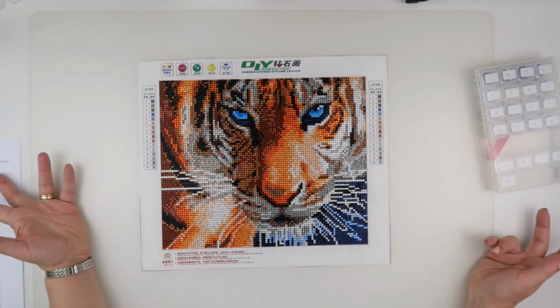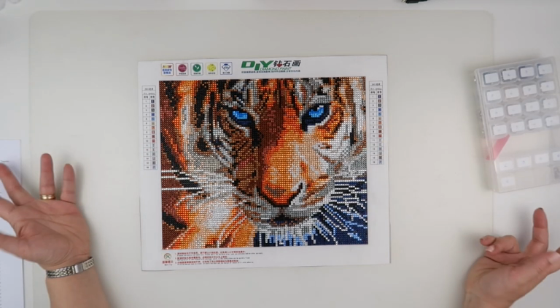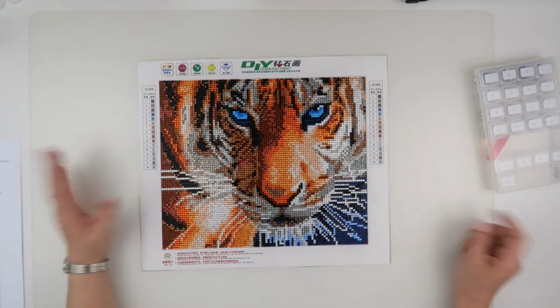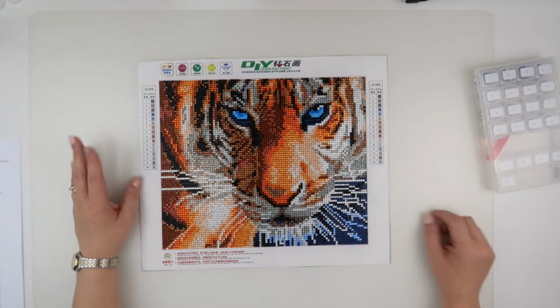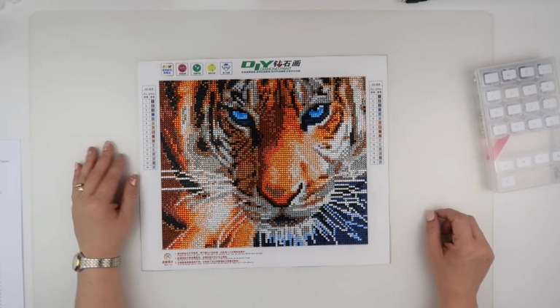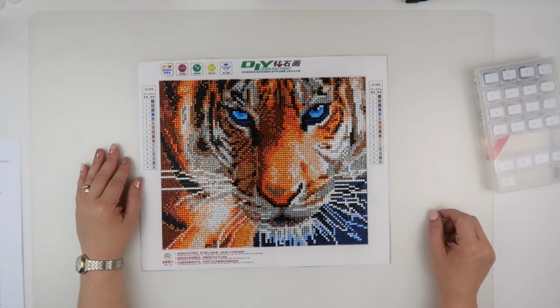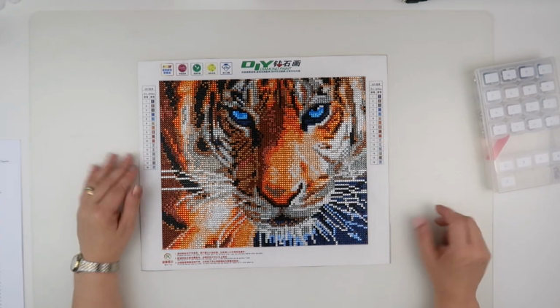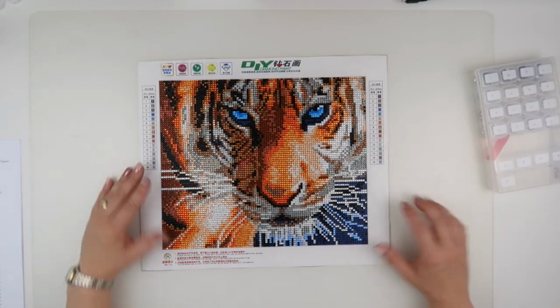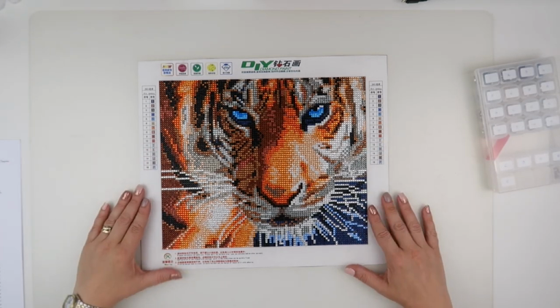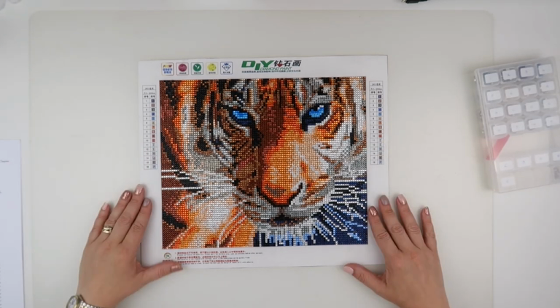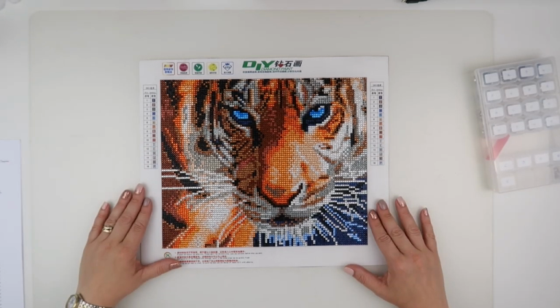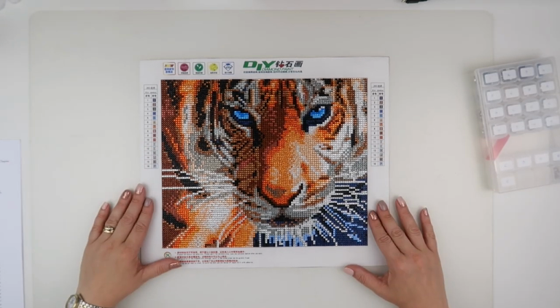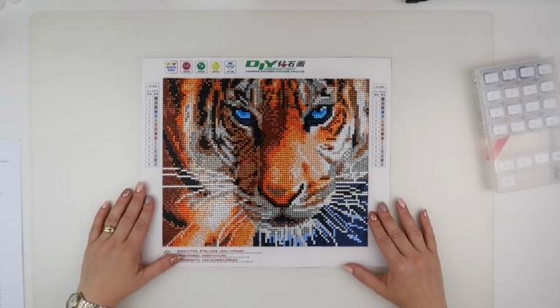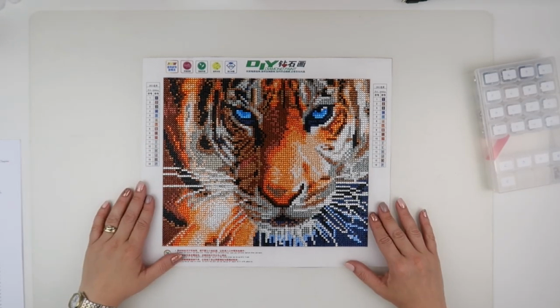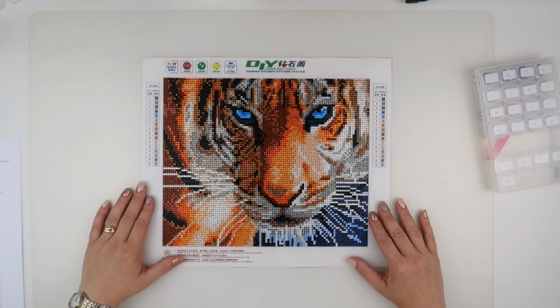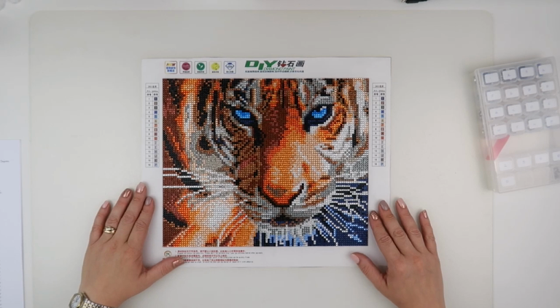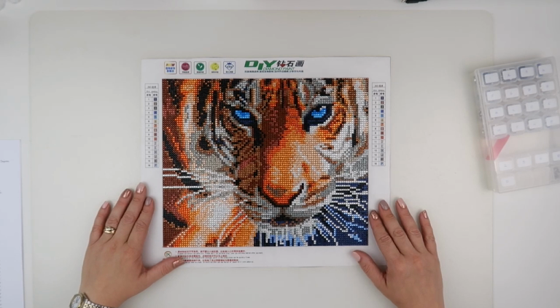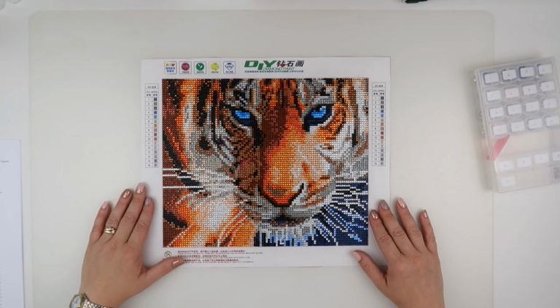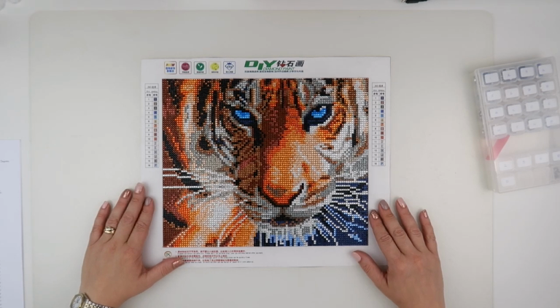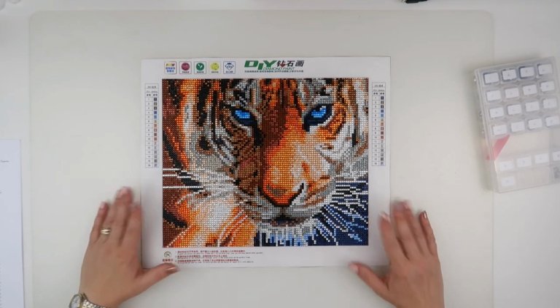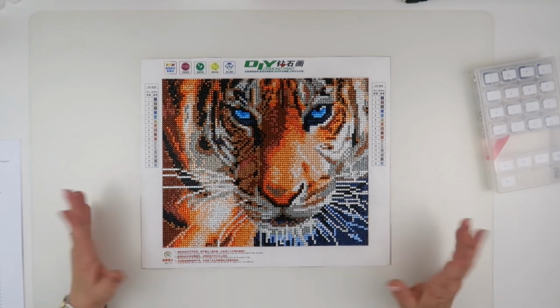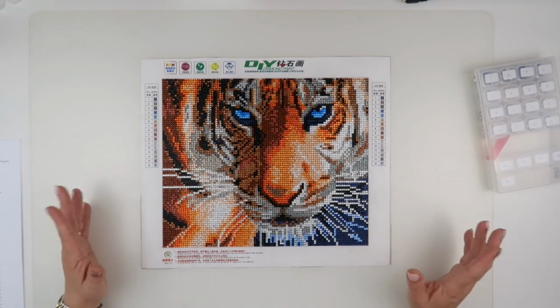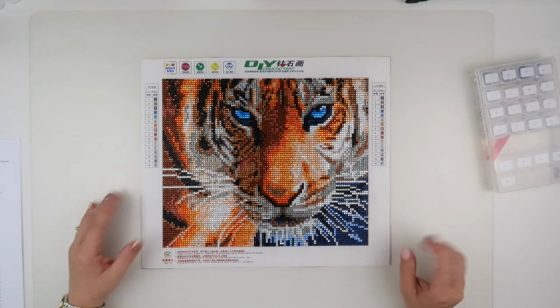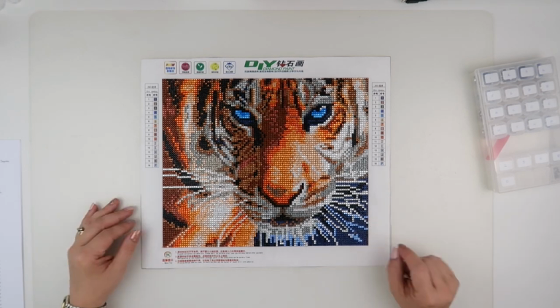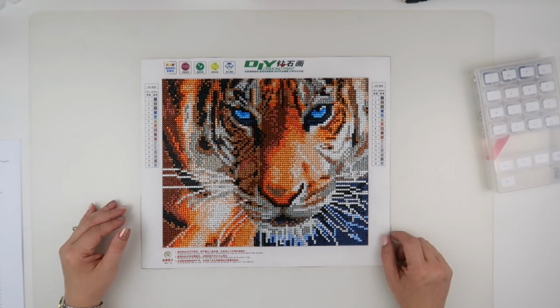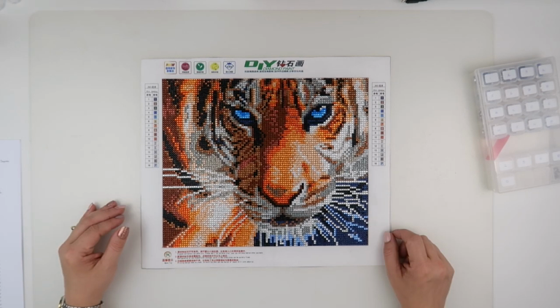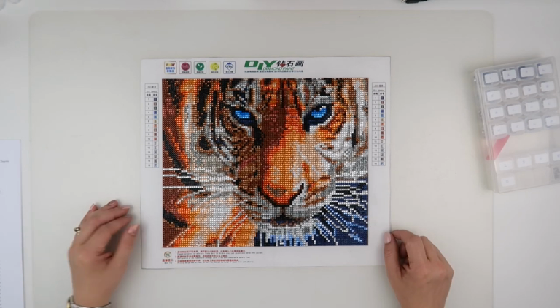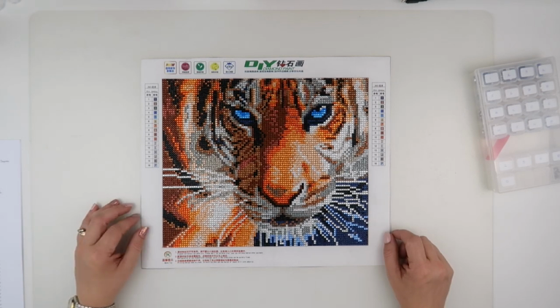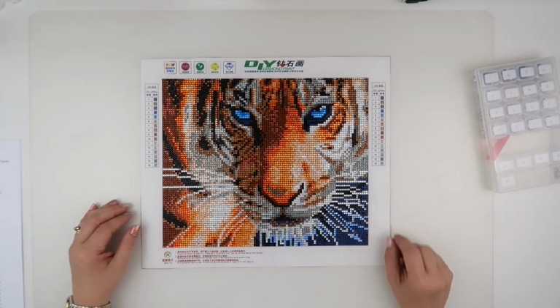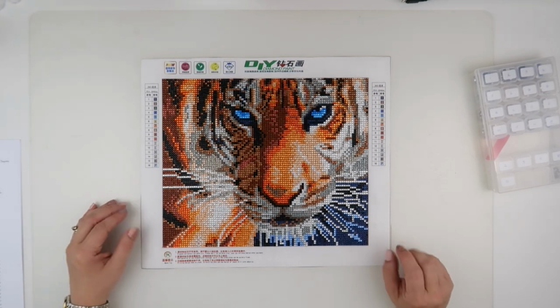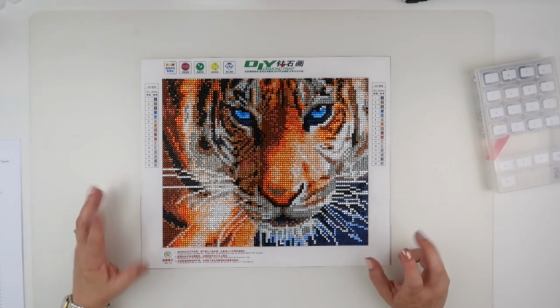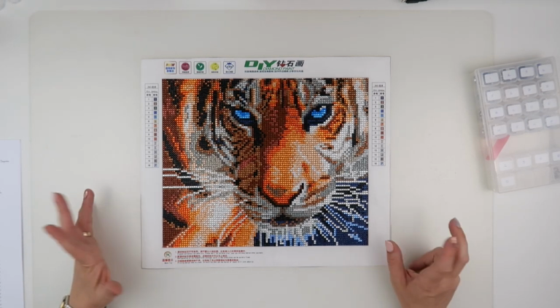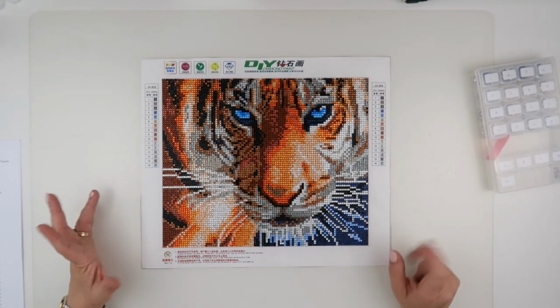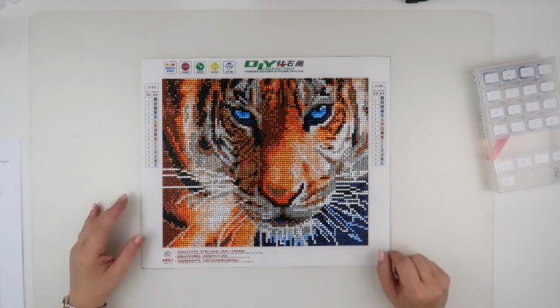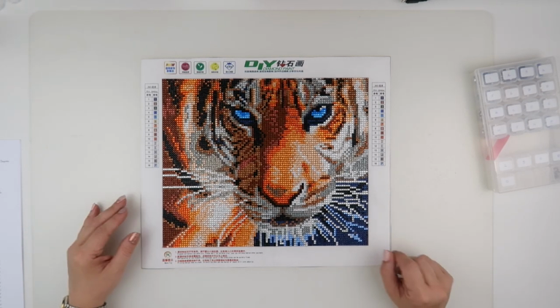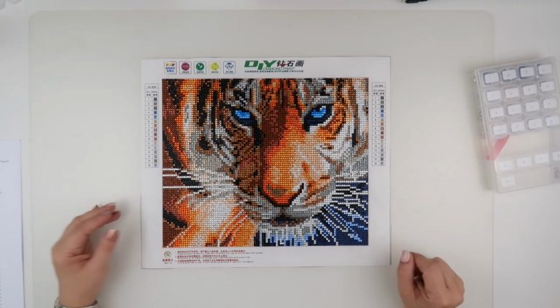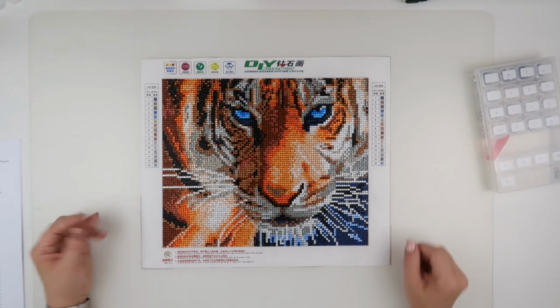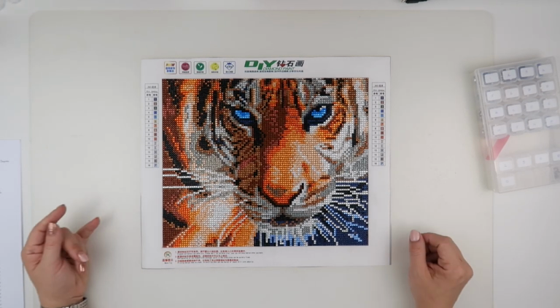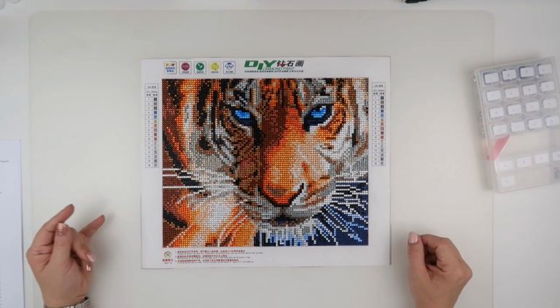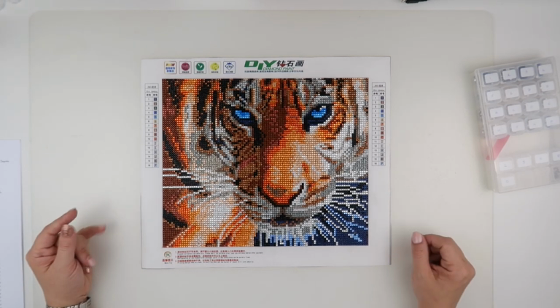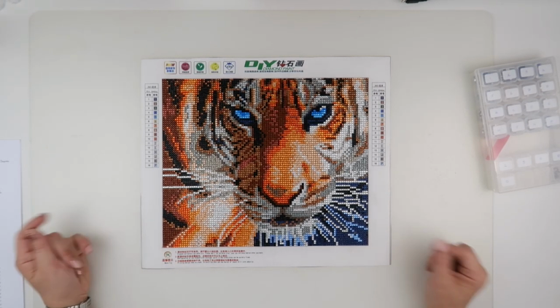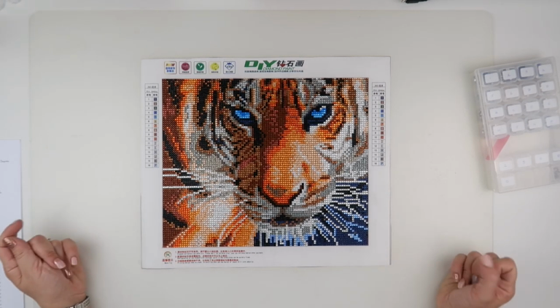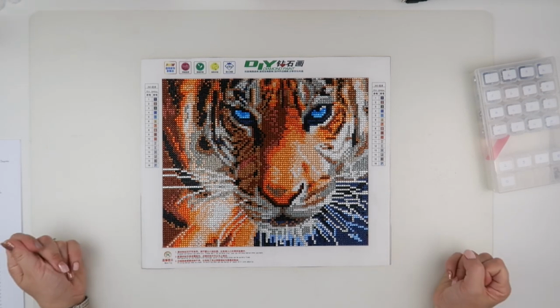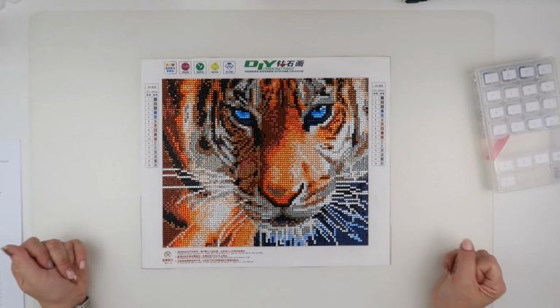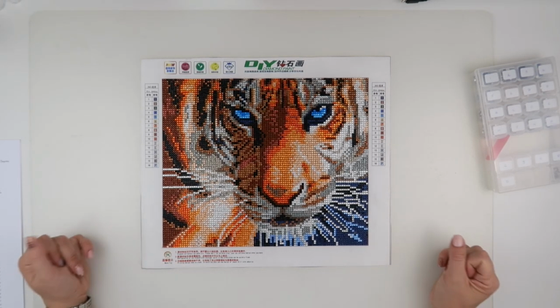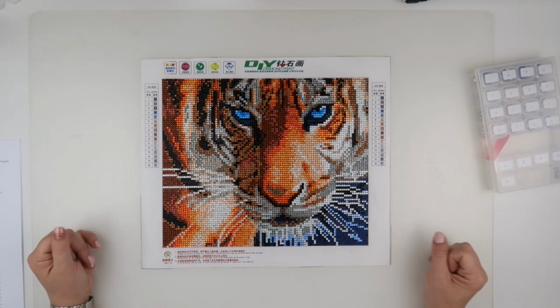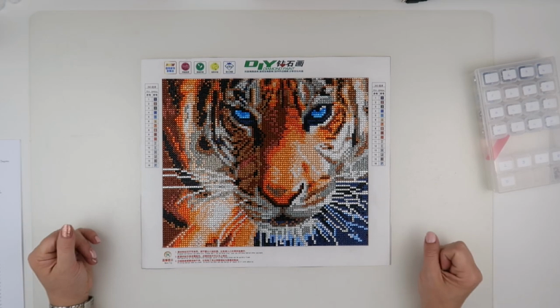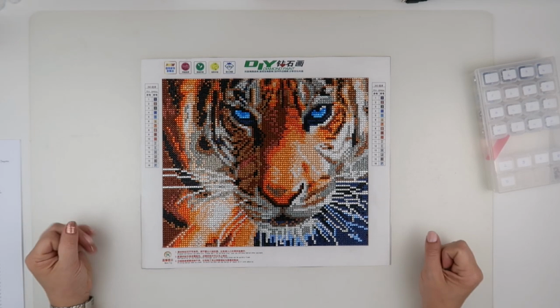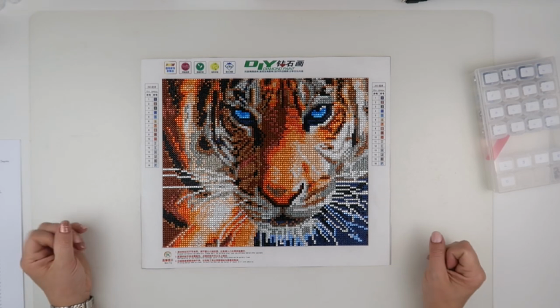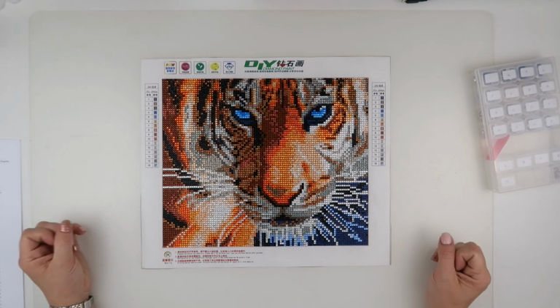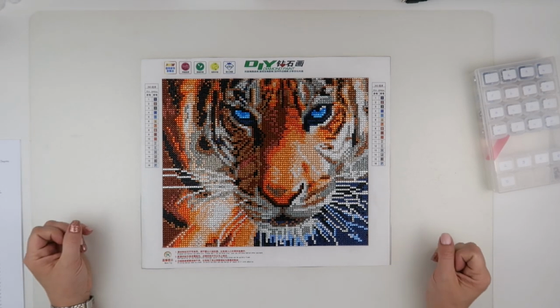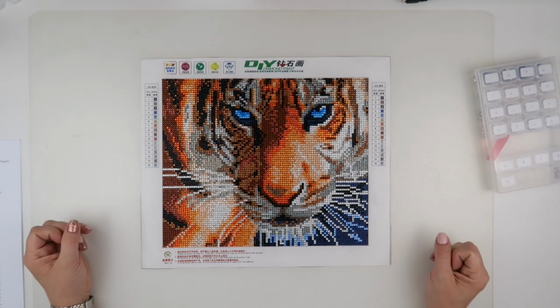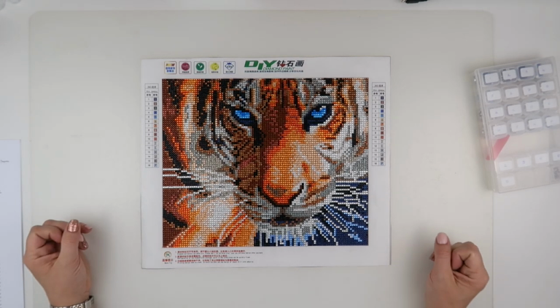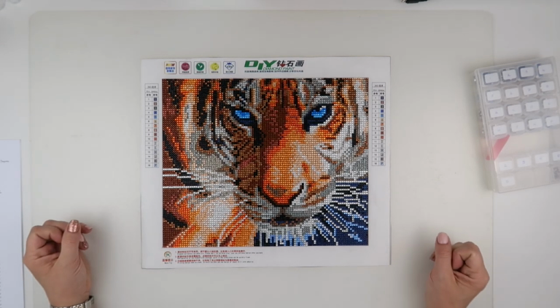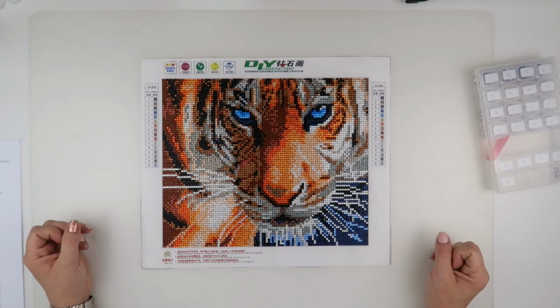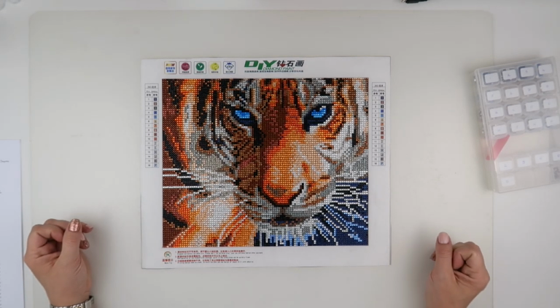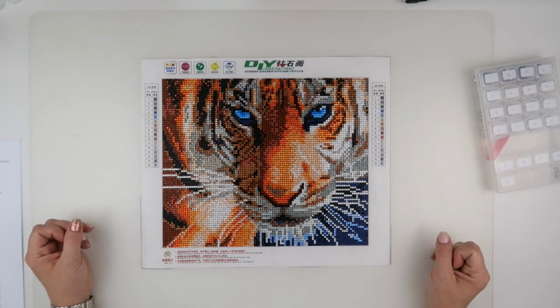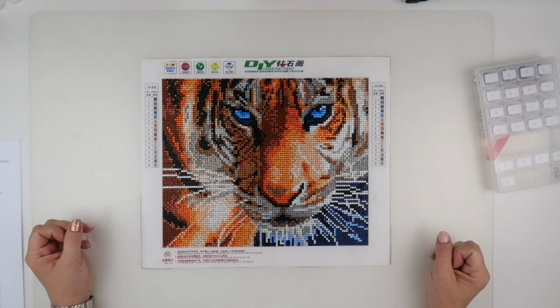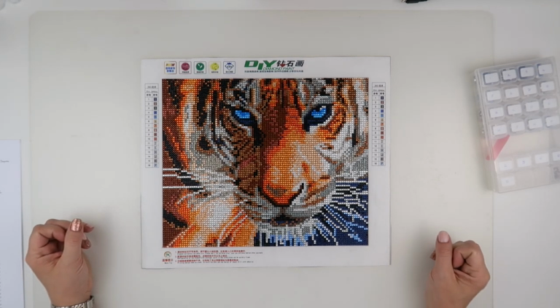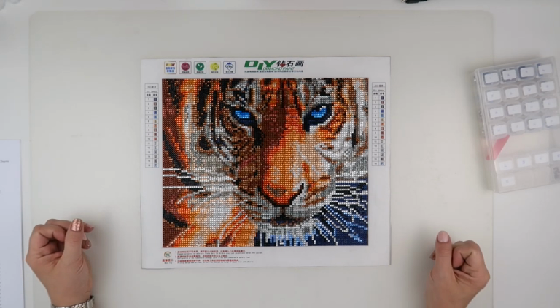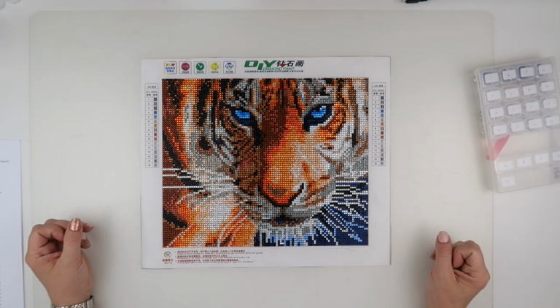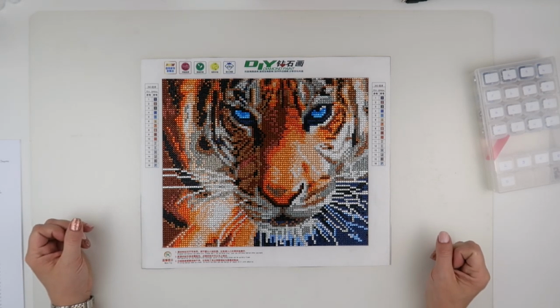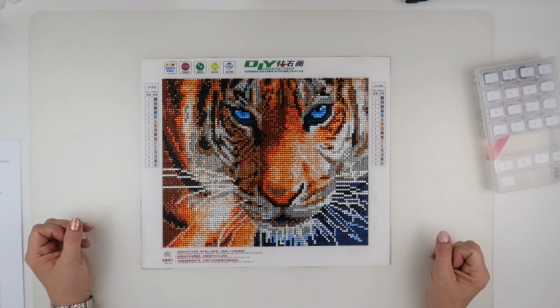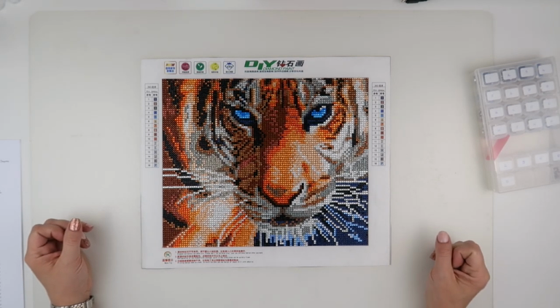Thank you so much for watching this quick short video to let you know what the tiger looks like. I'll speak to you all again soon.